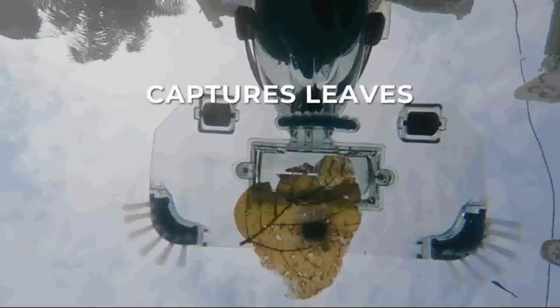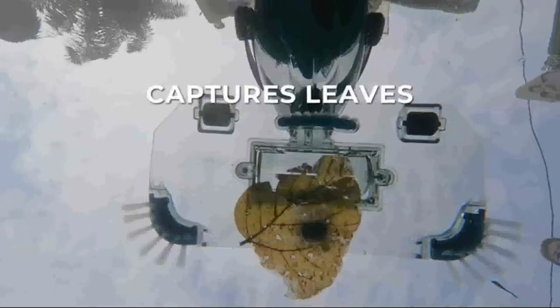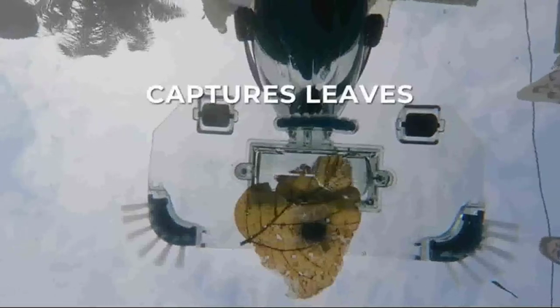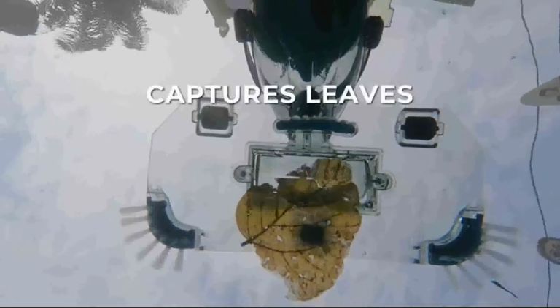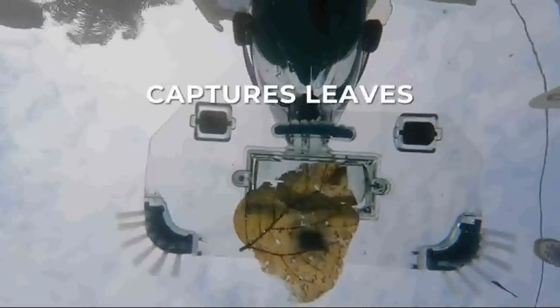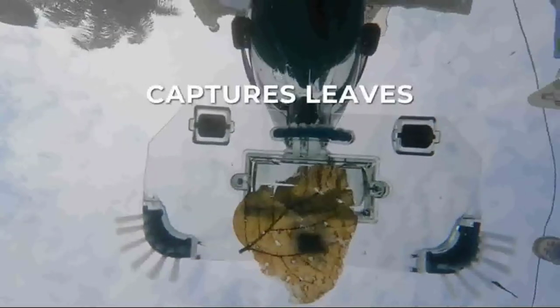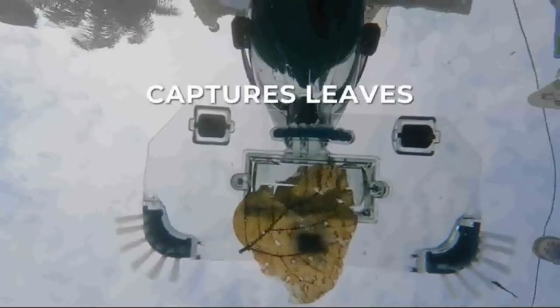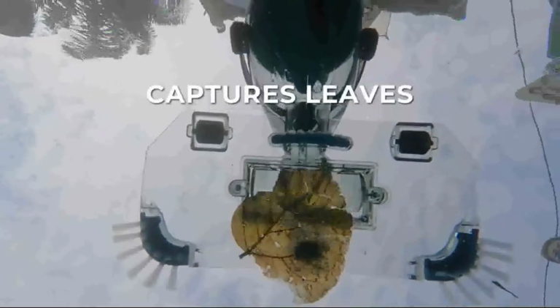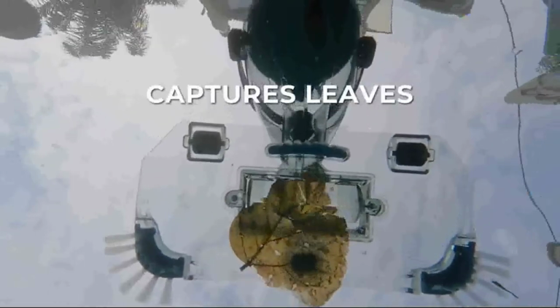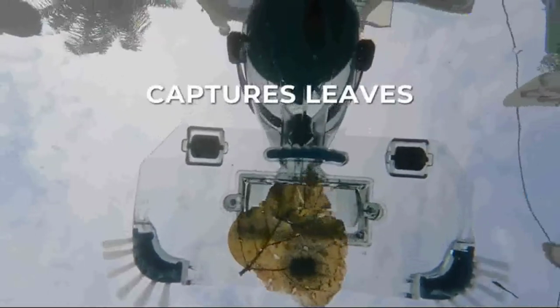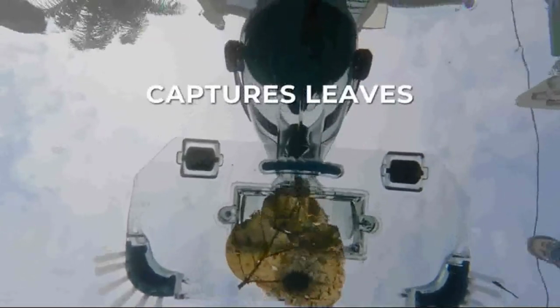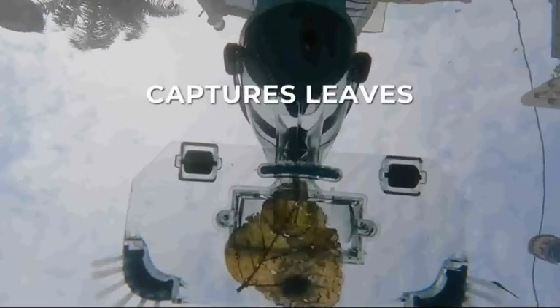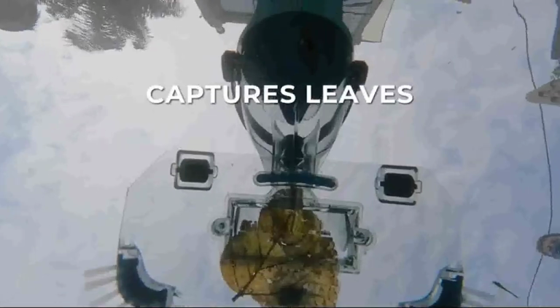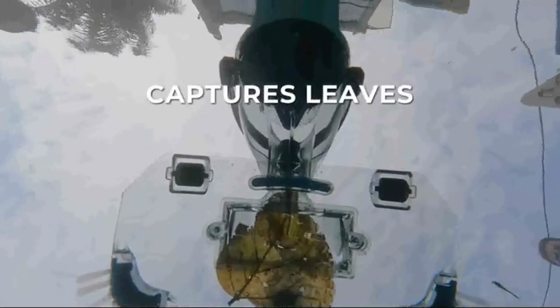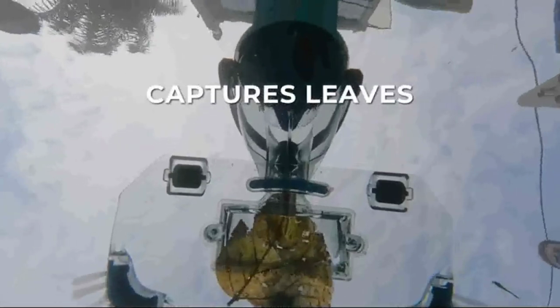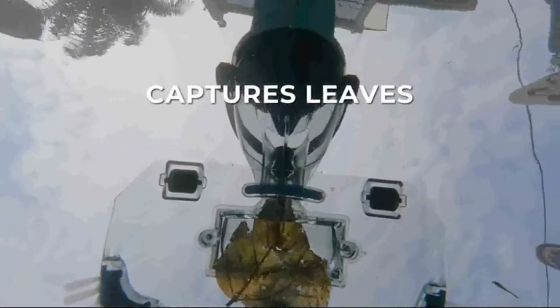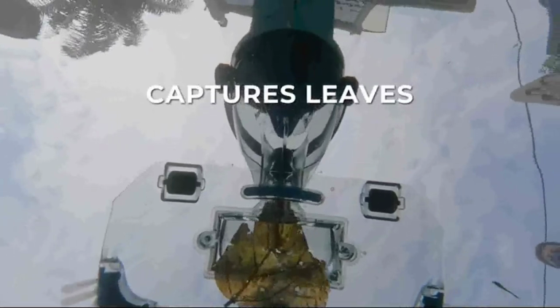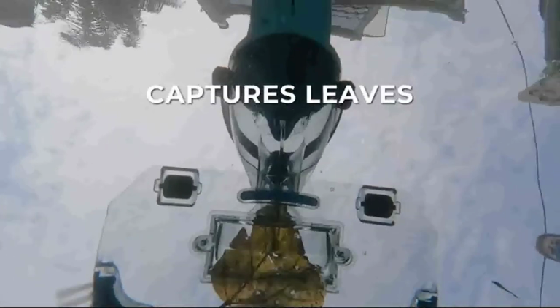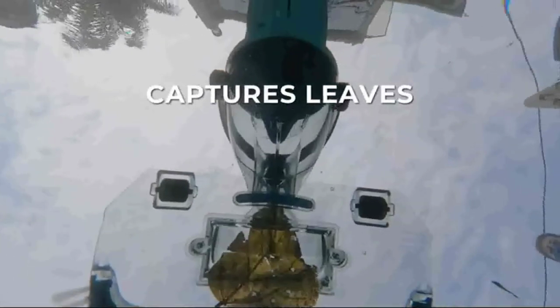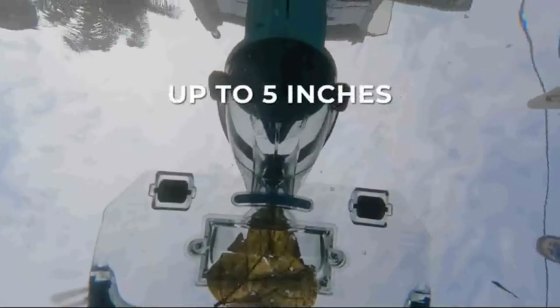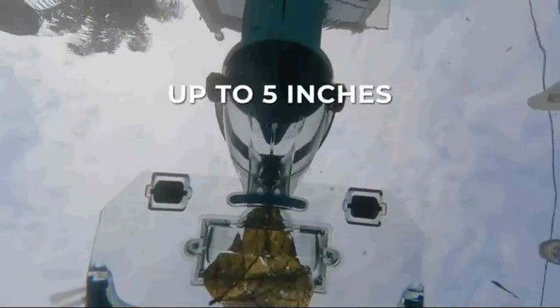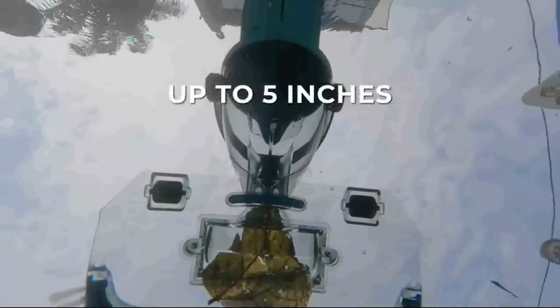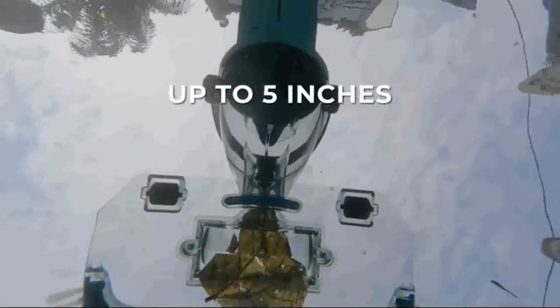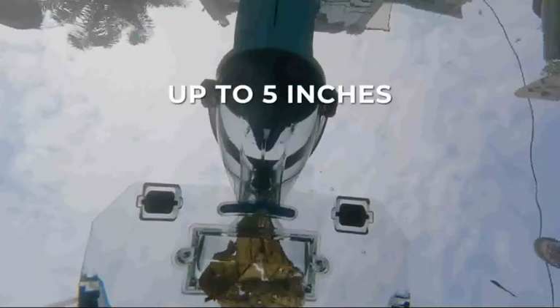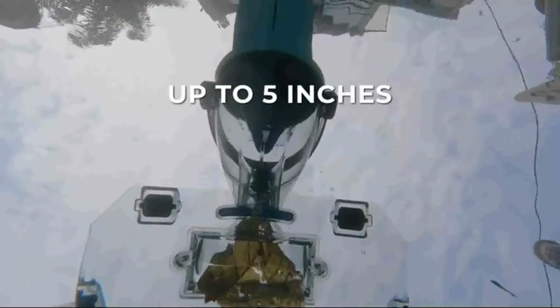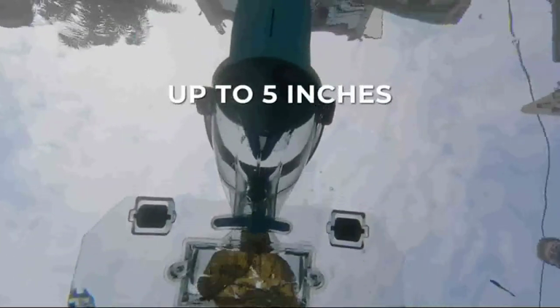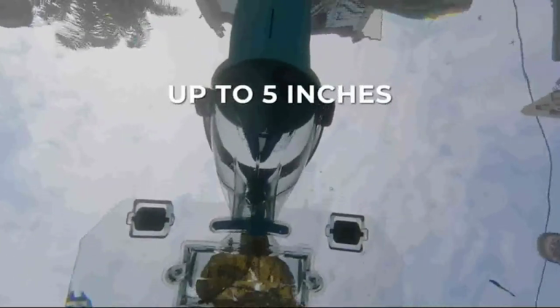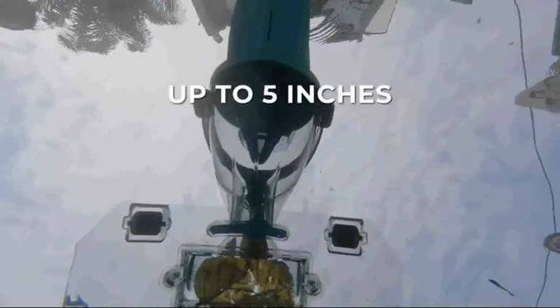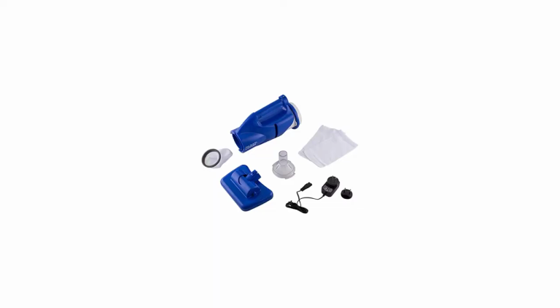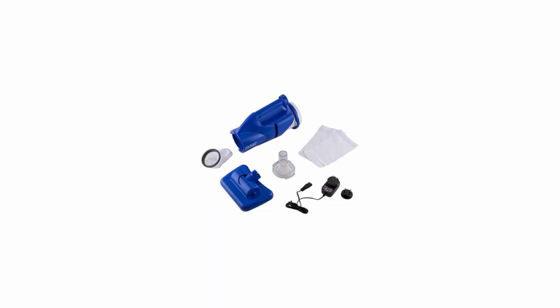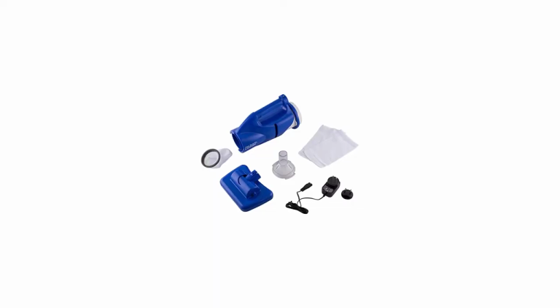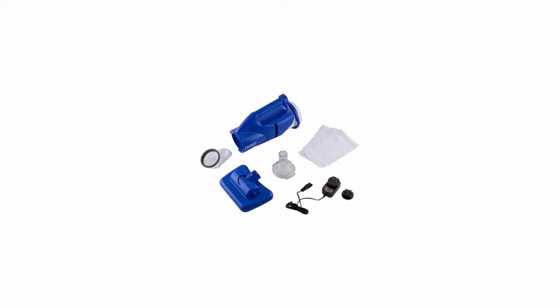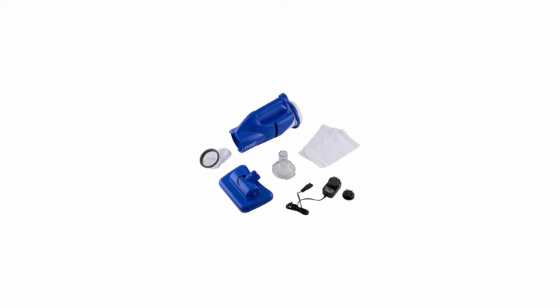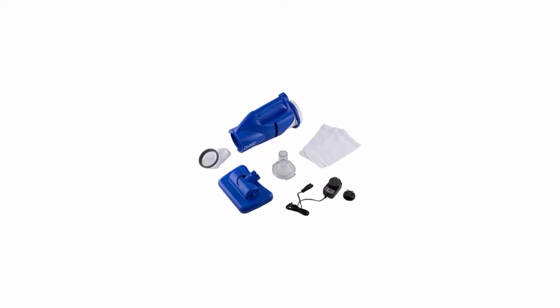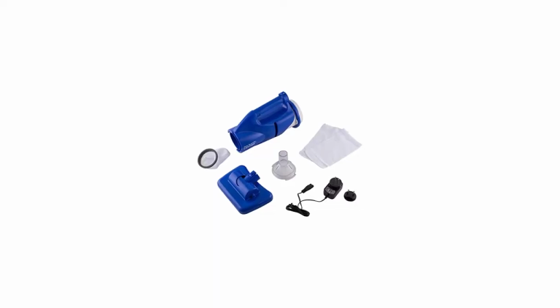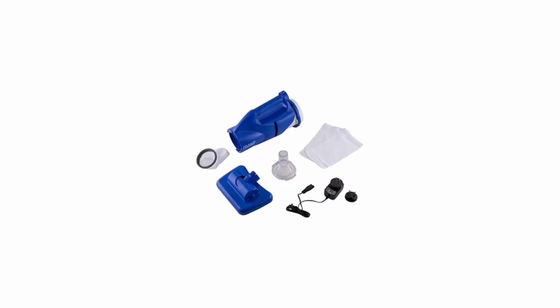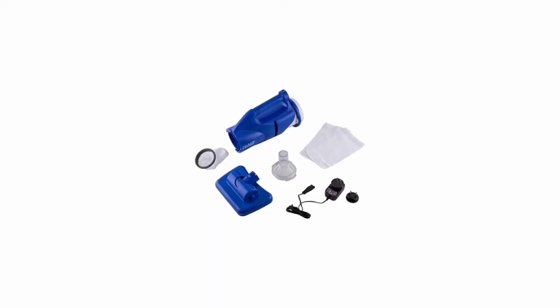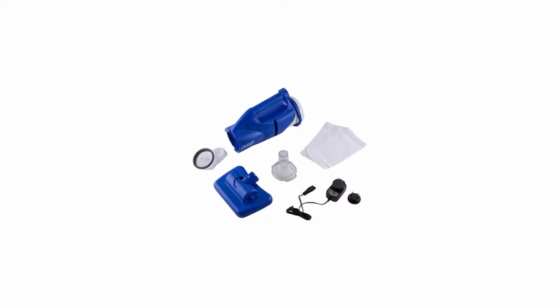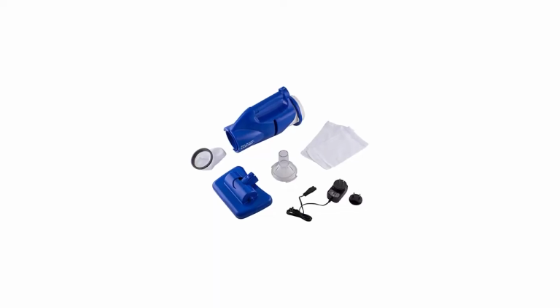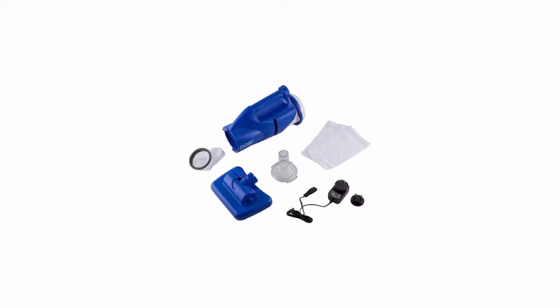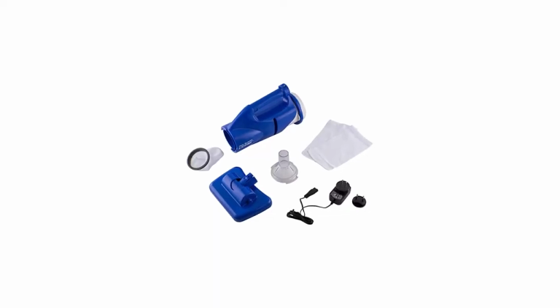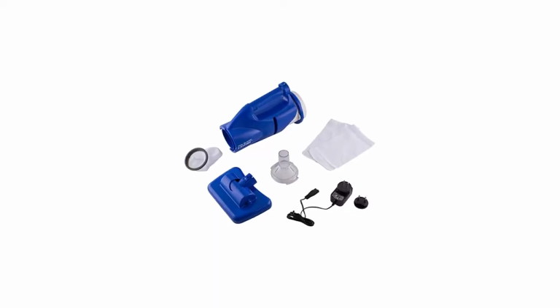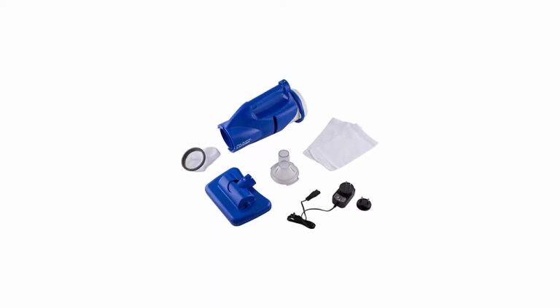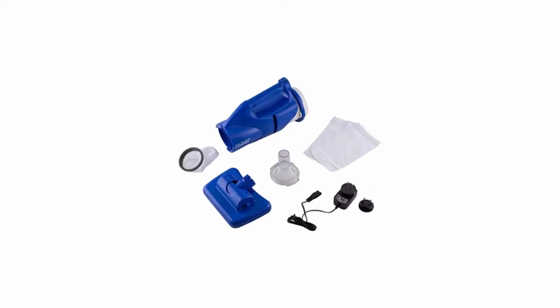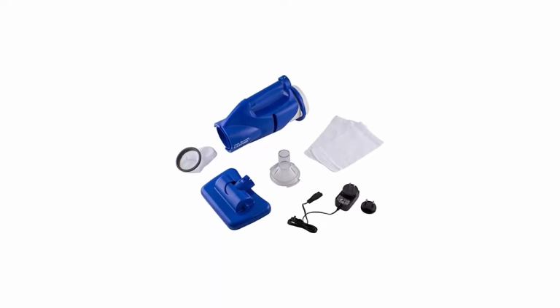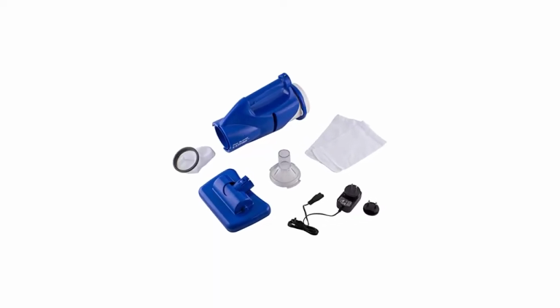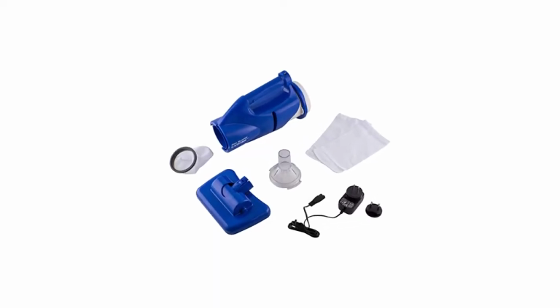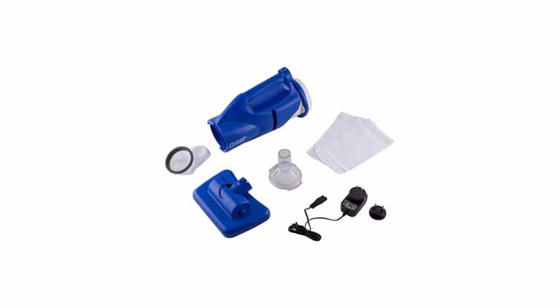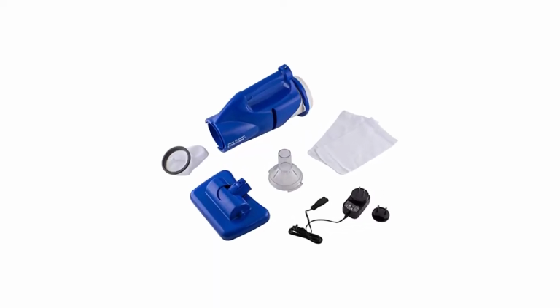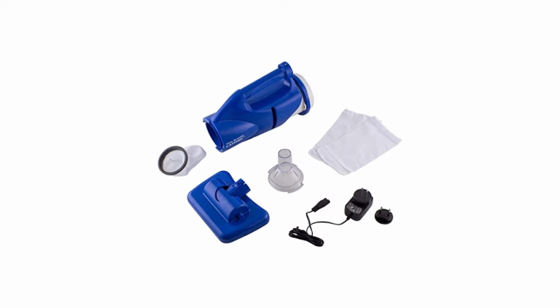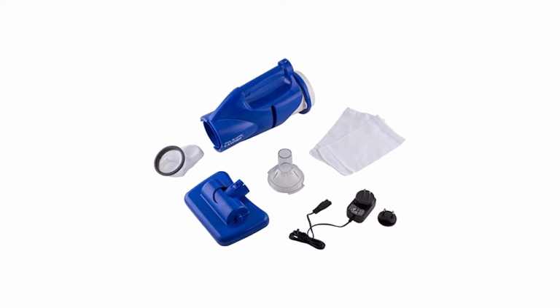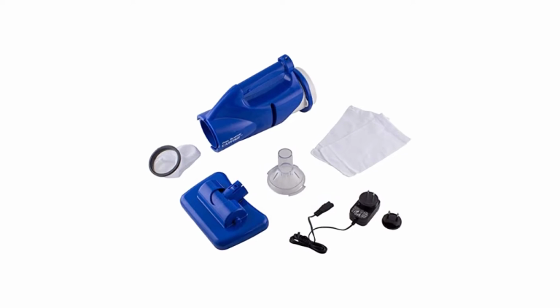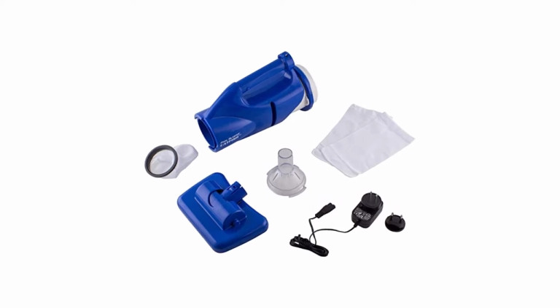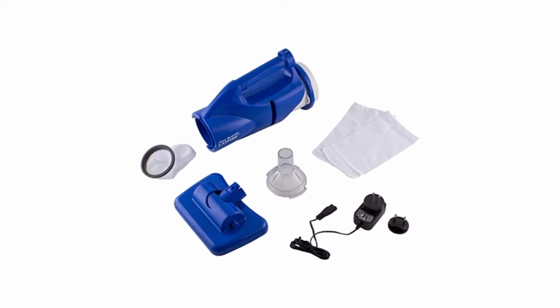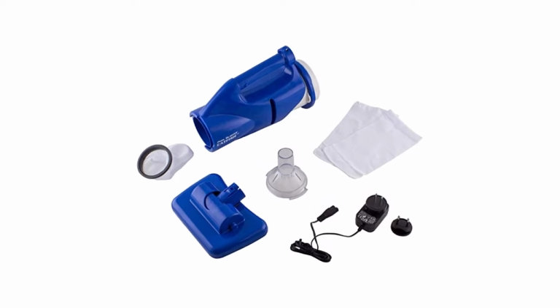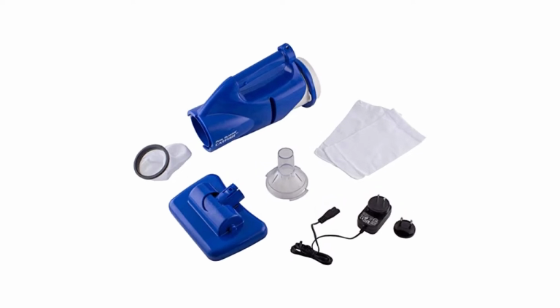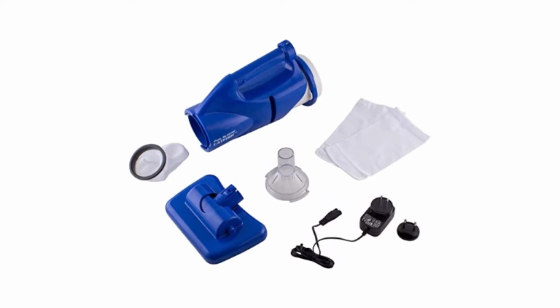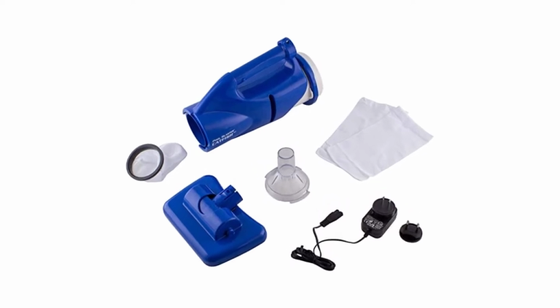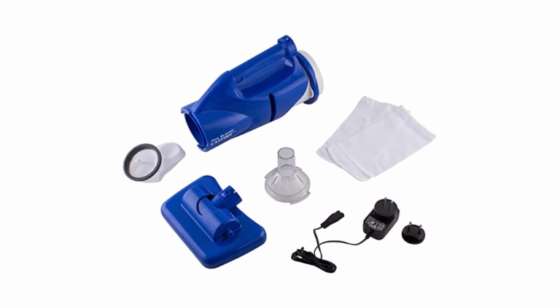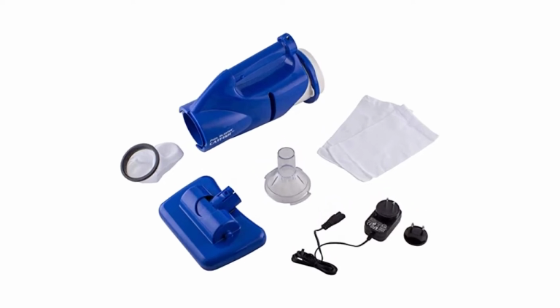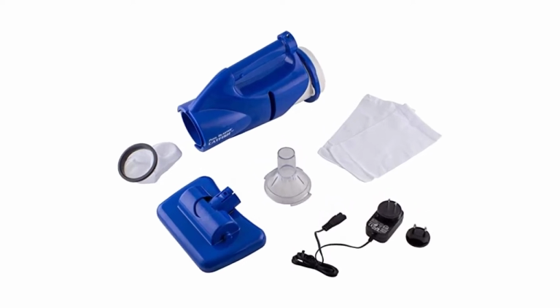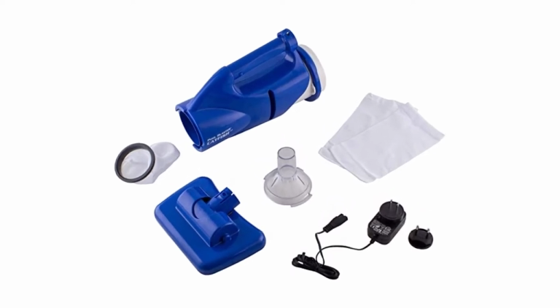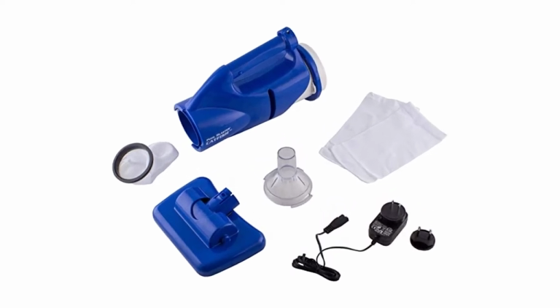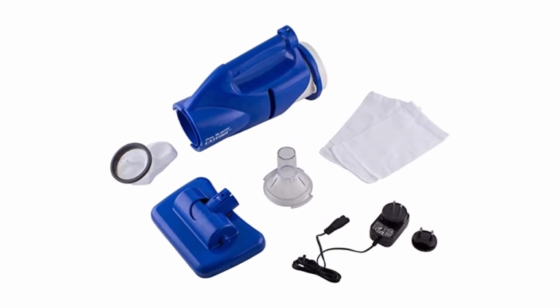You won't receive a deep in-ground pool vacuum's depth or thoroughness, but you will get a straightforward, budget-friendly cleaner.